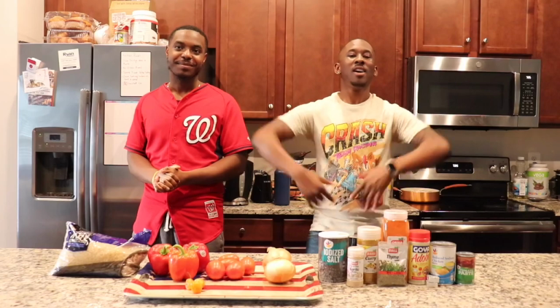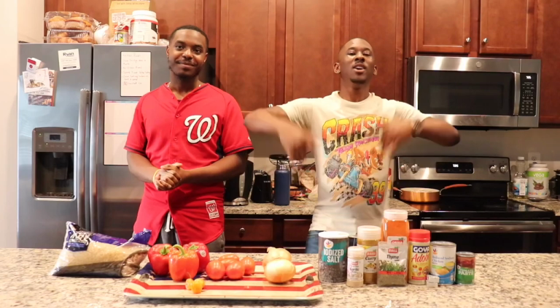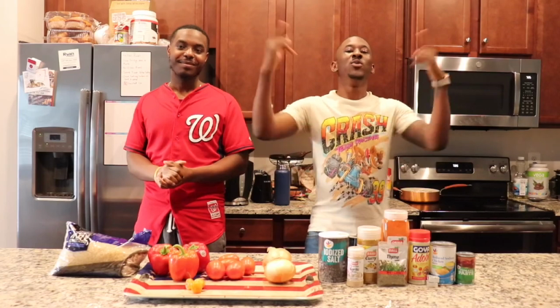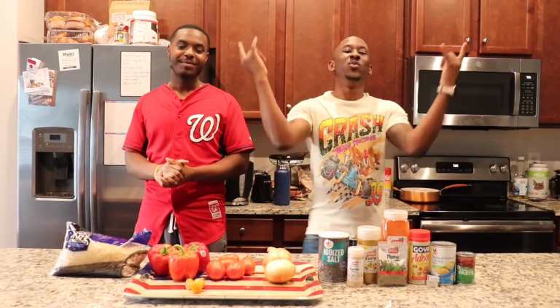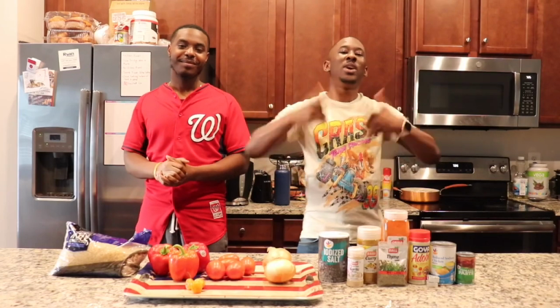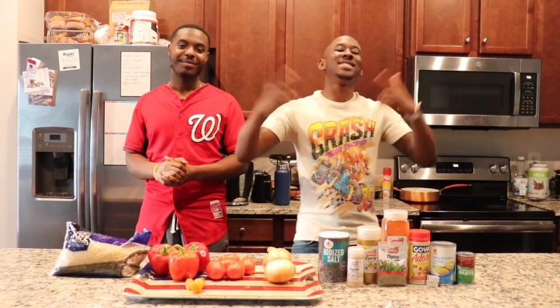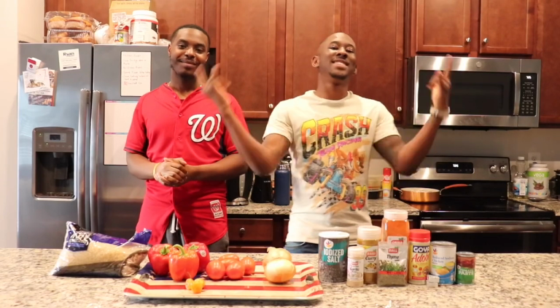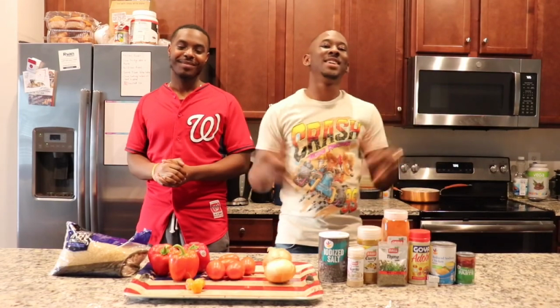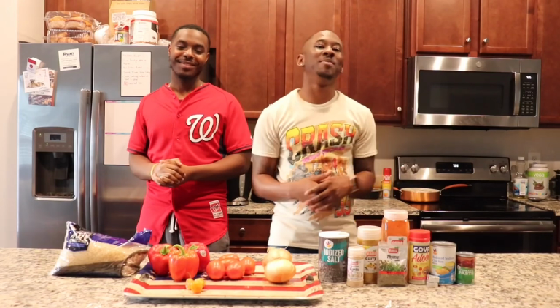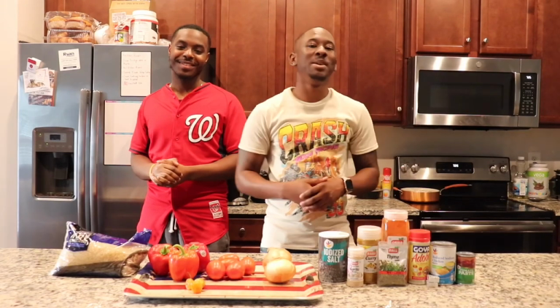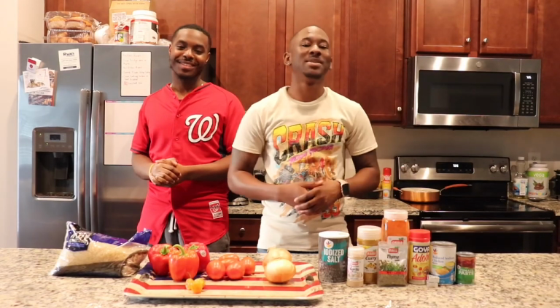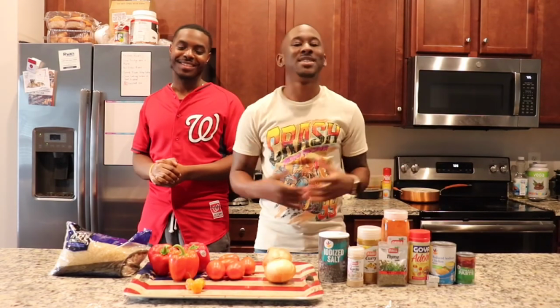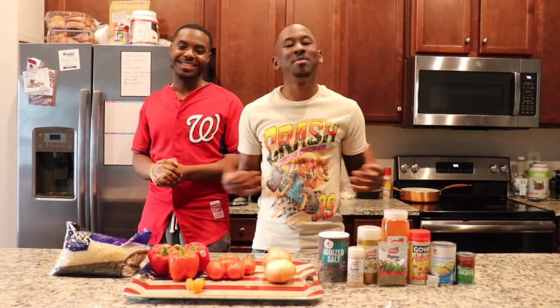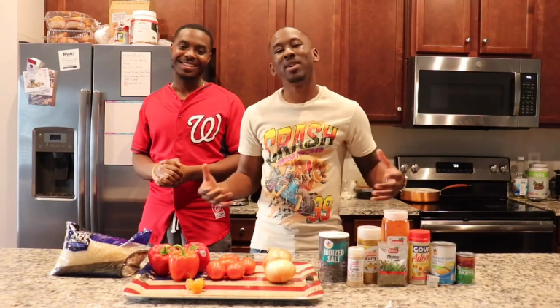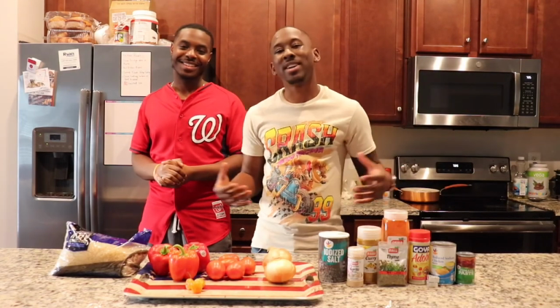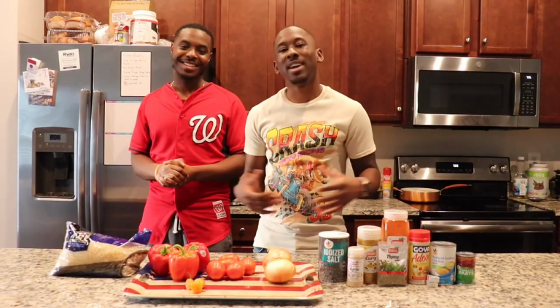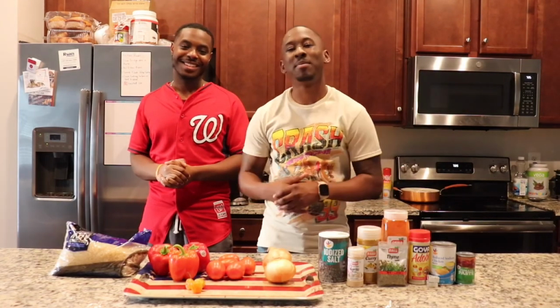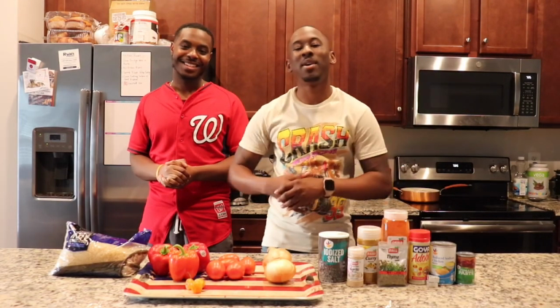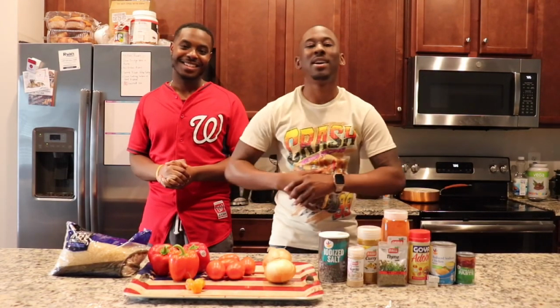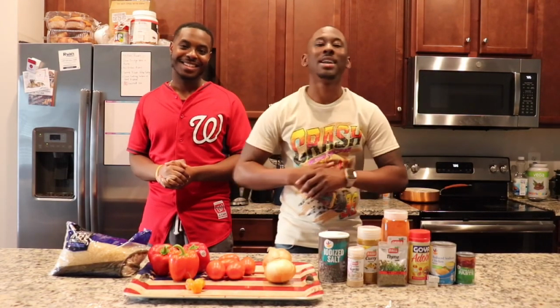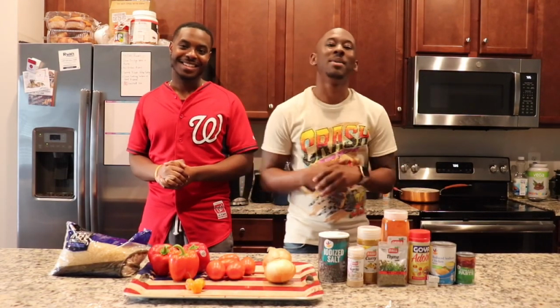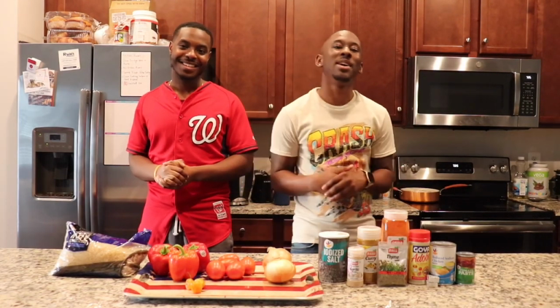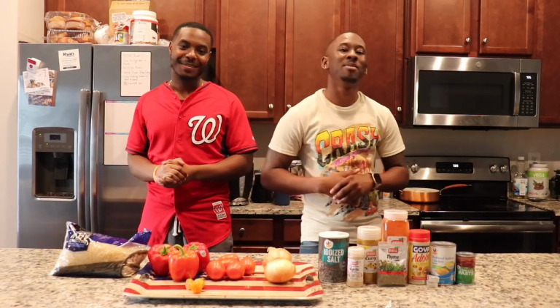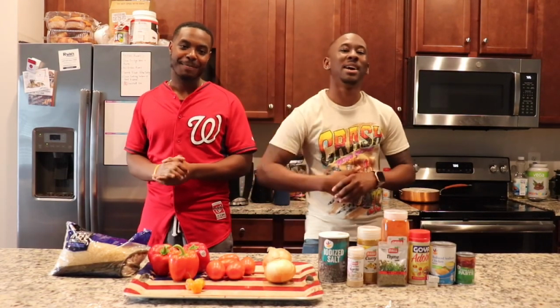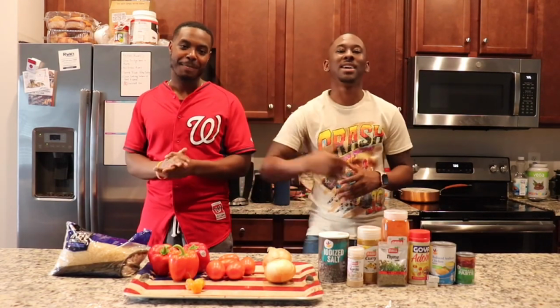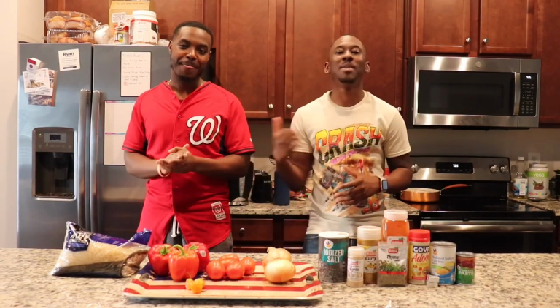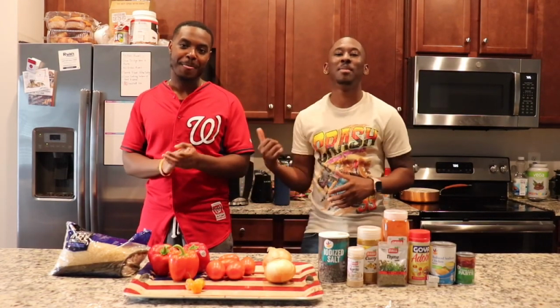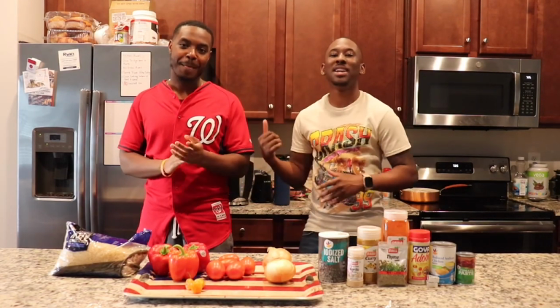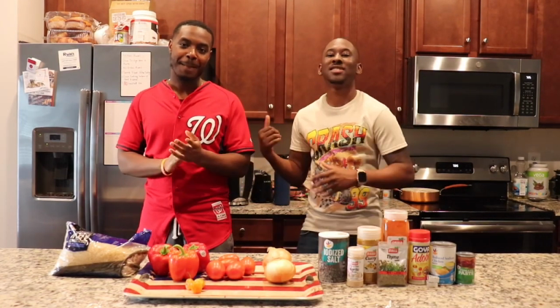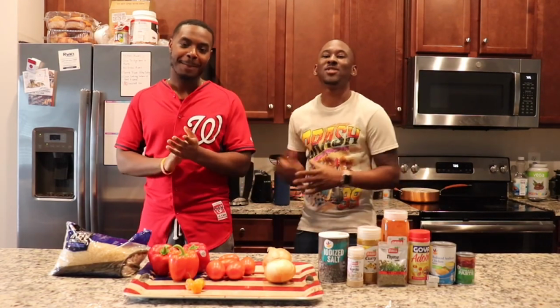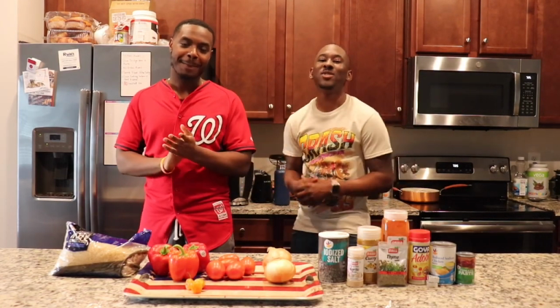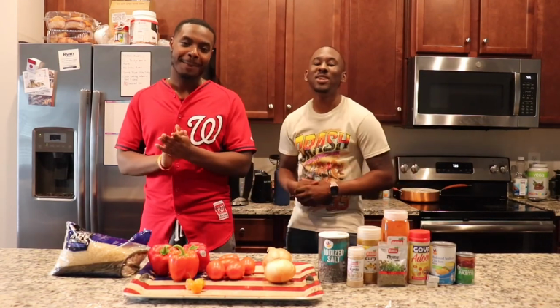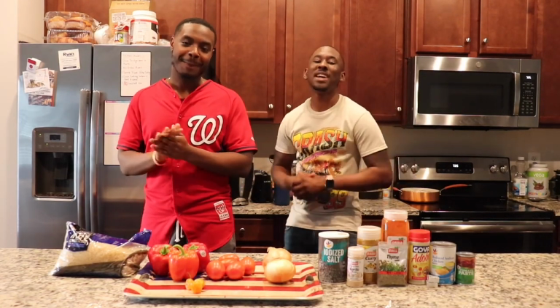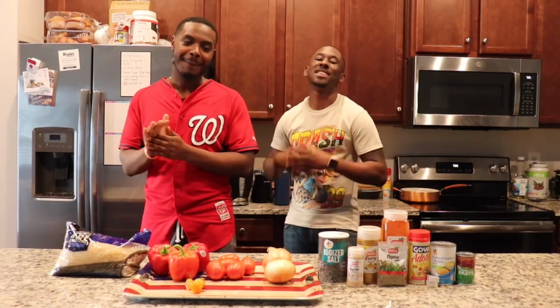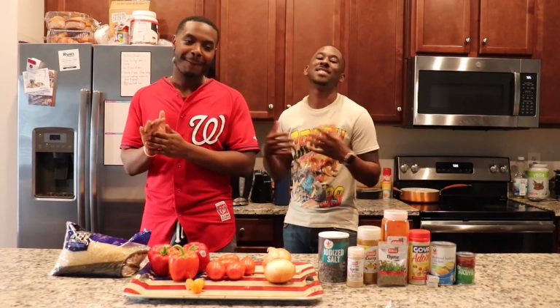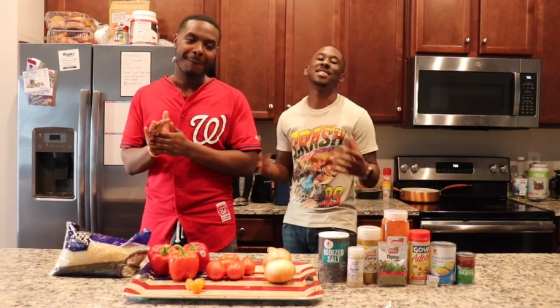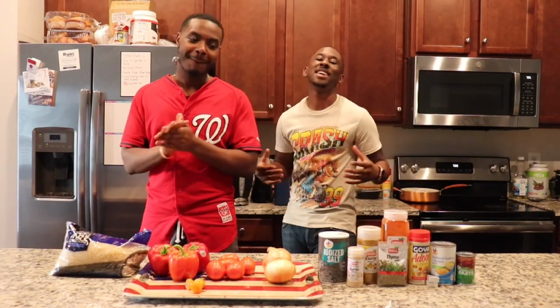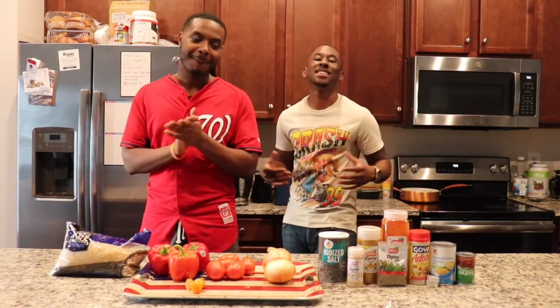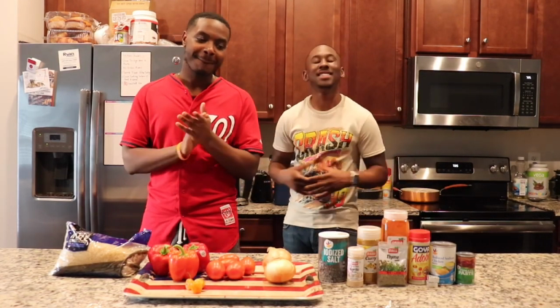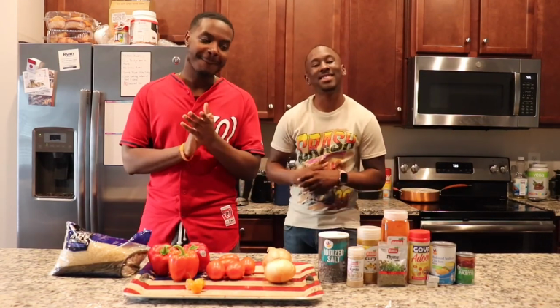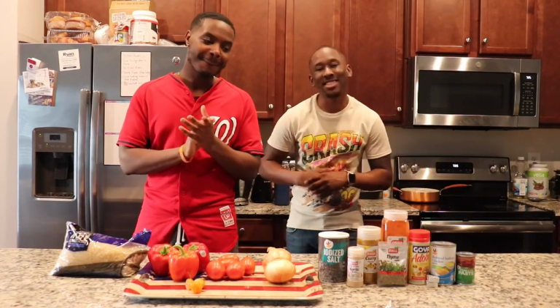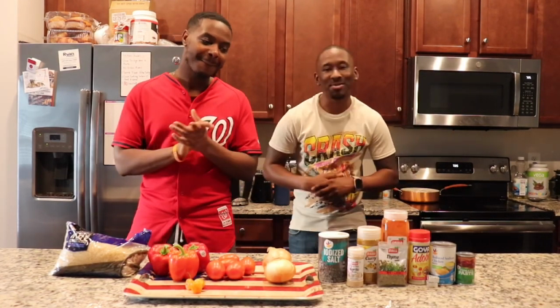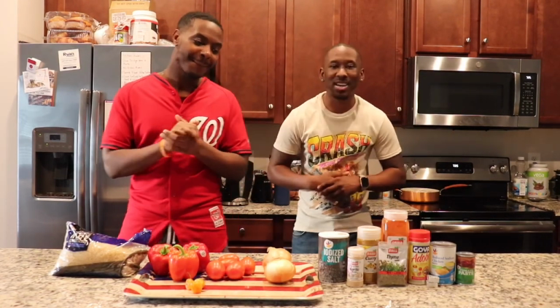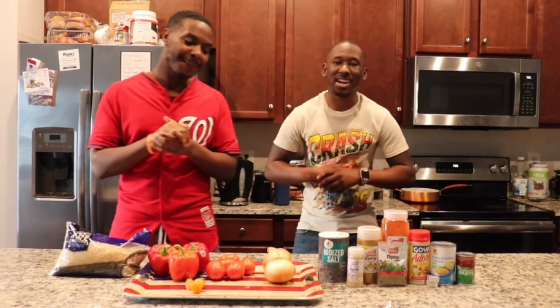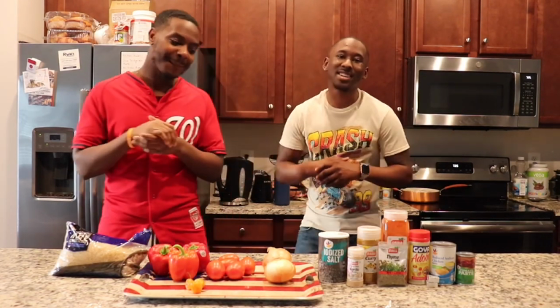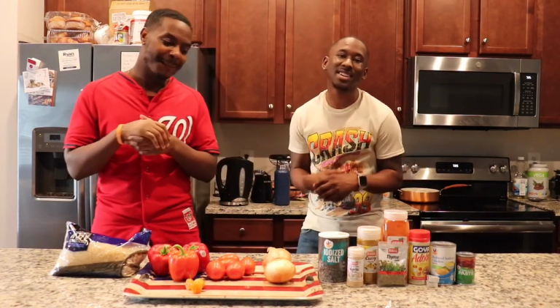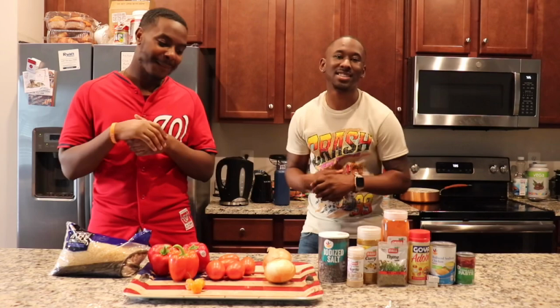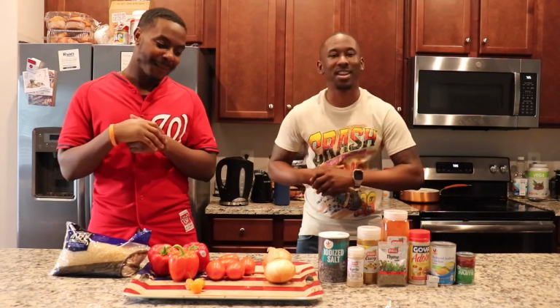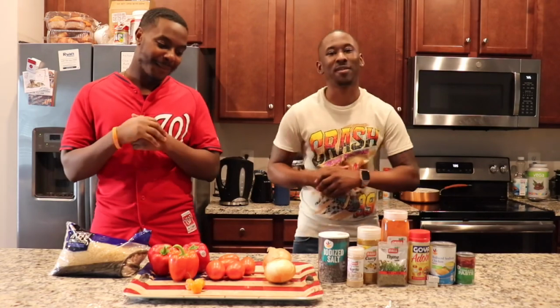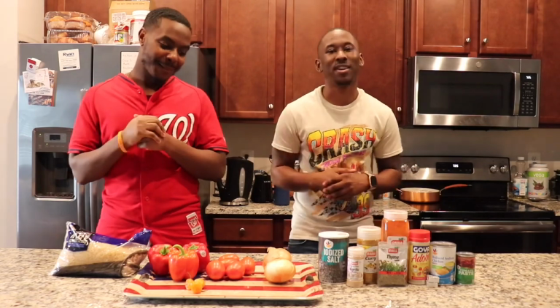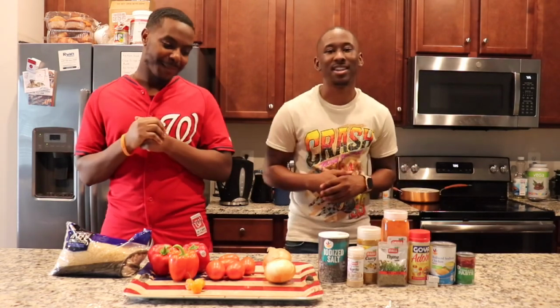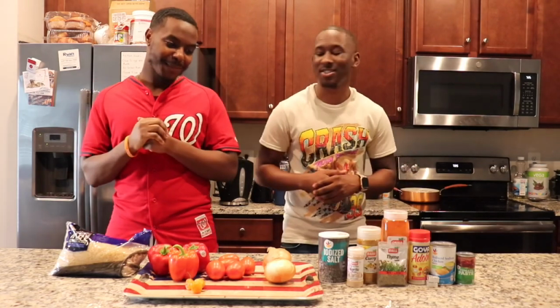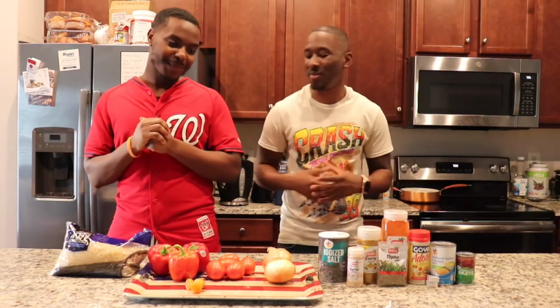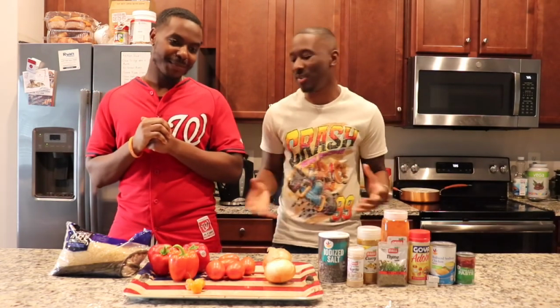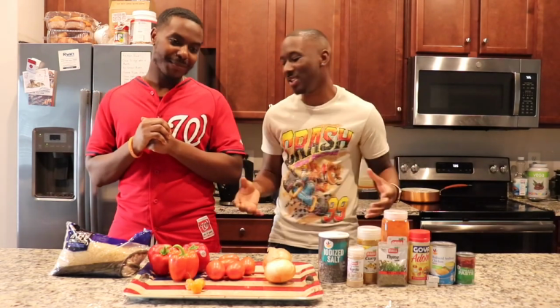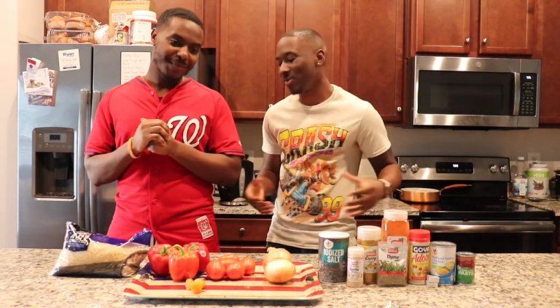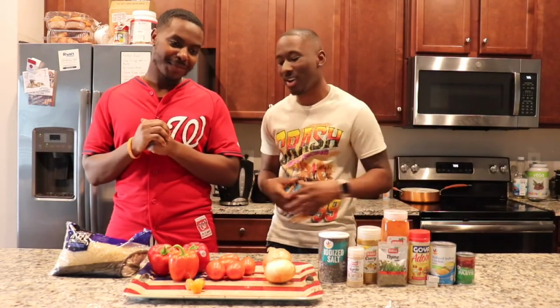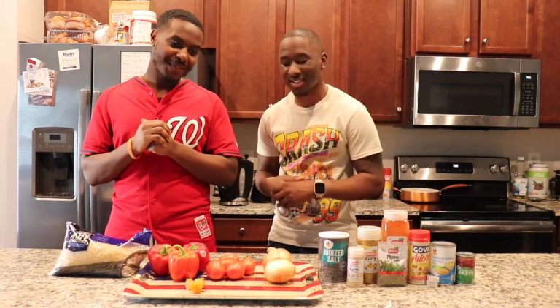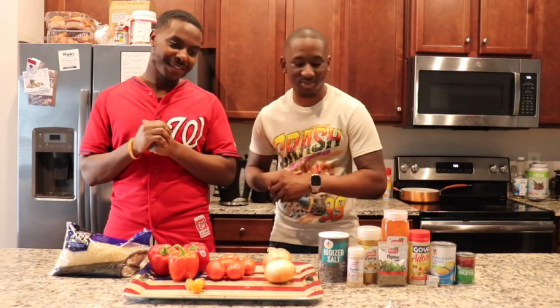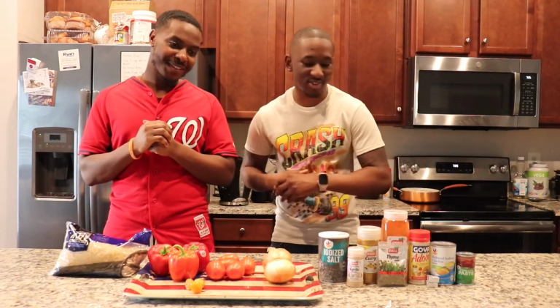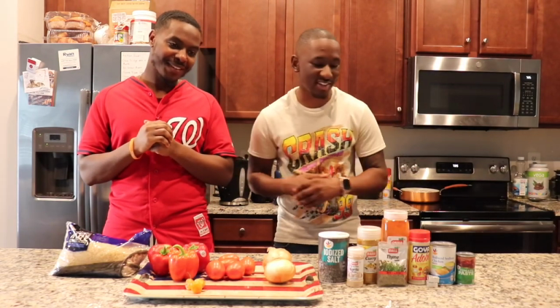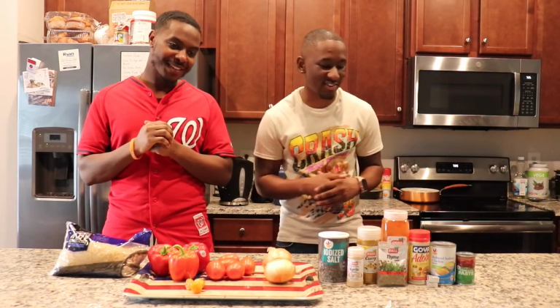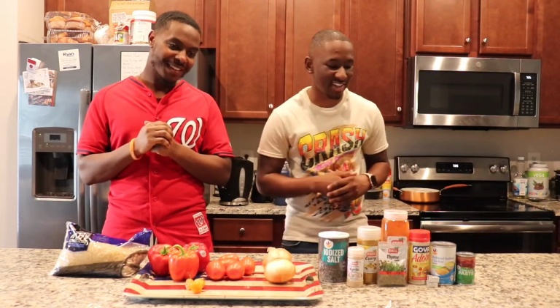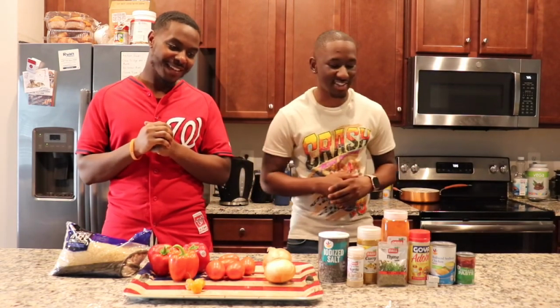What's up guys, it's your boy King Paul and I'm here with my good man Tule, and today he's going to teach me how to cook jollof rice. So please walk us through the ingredients.